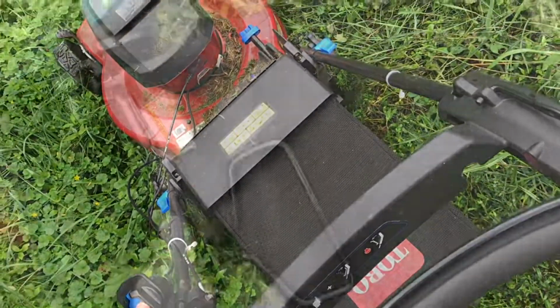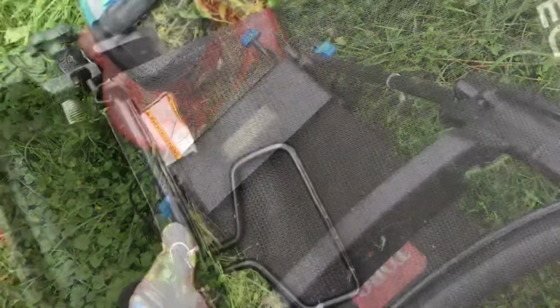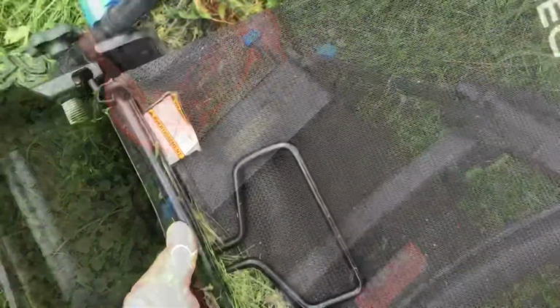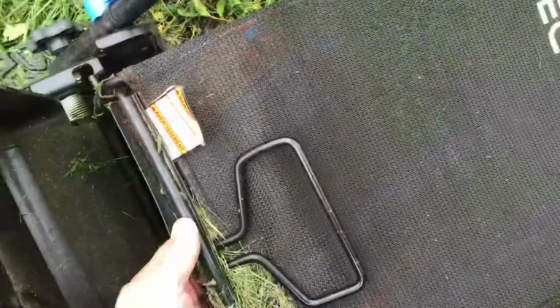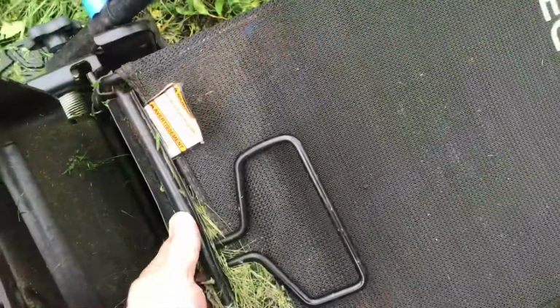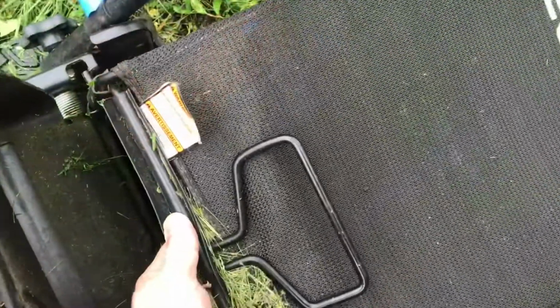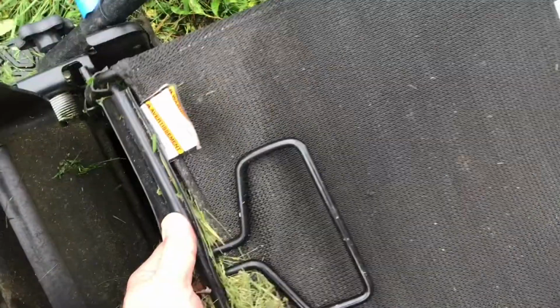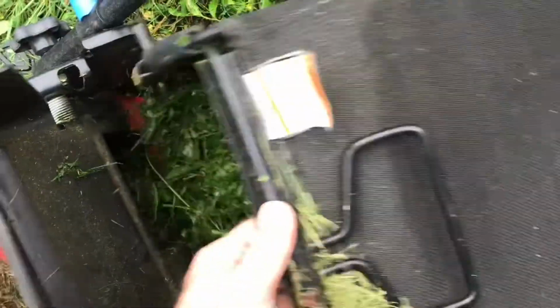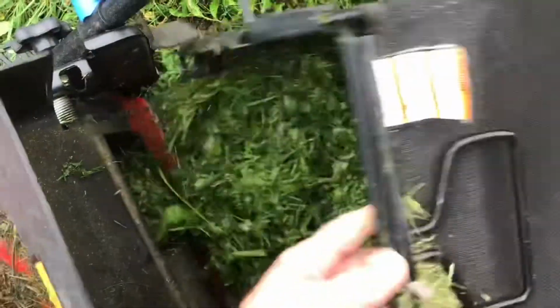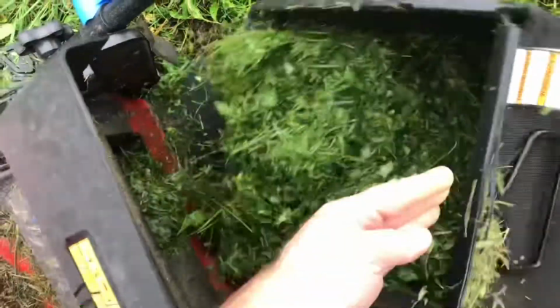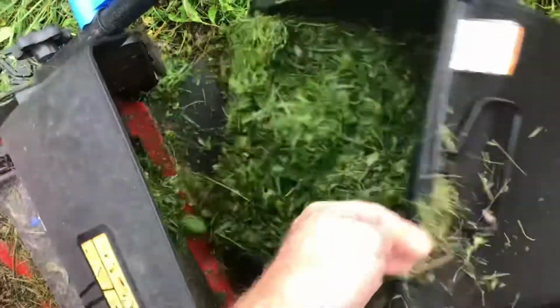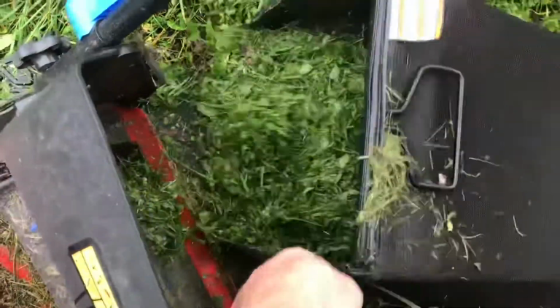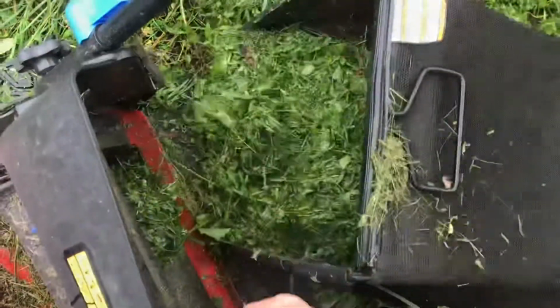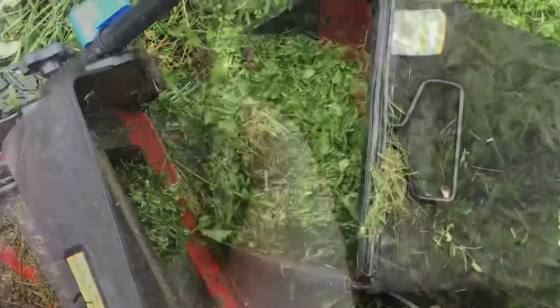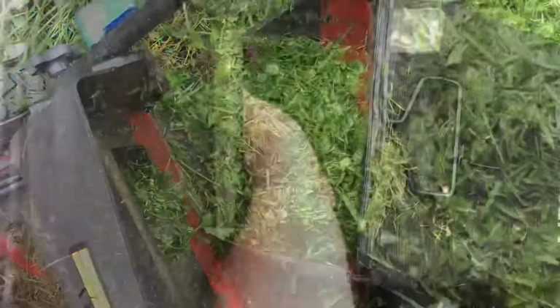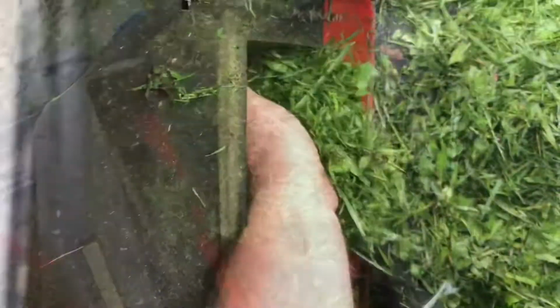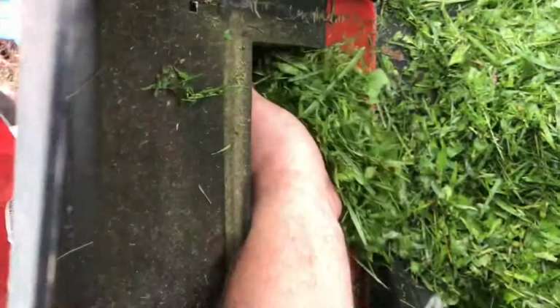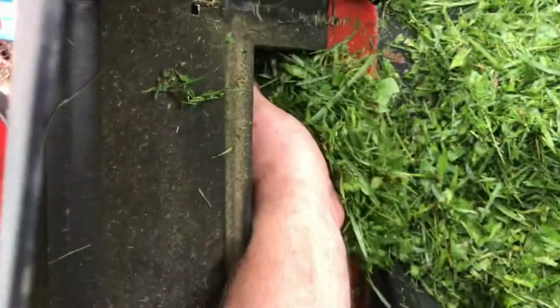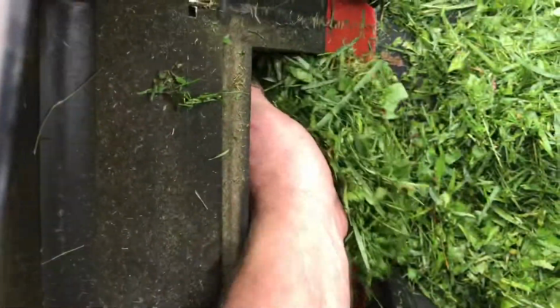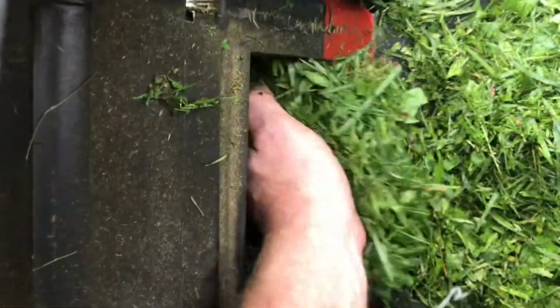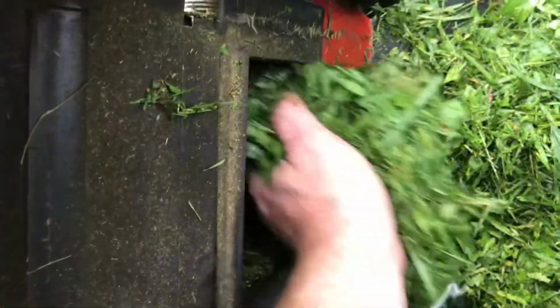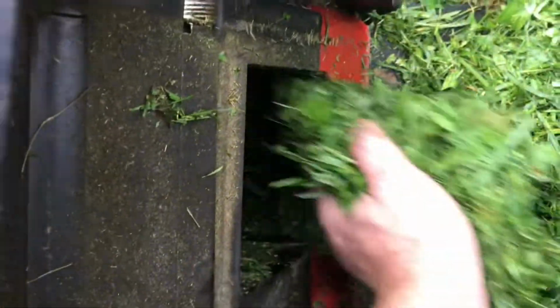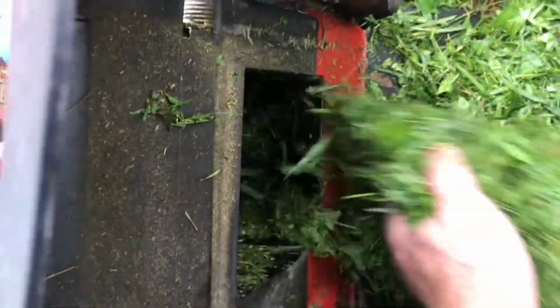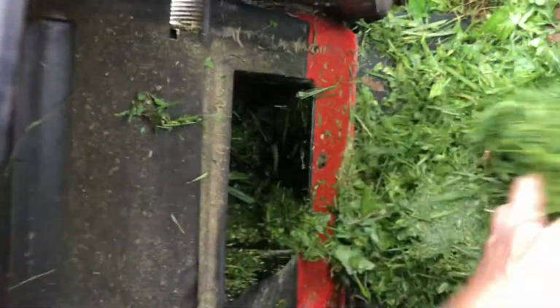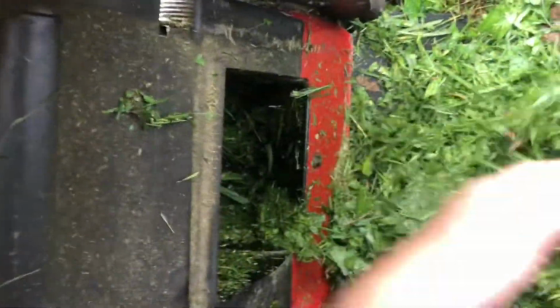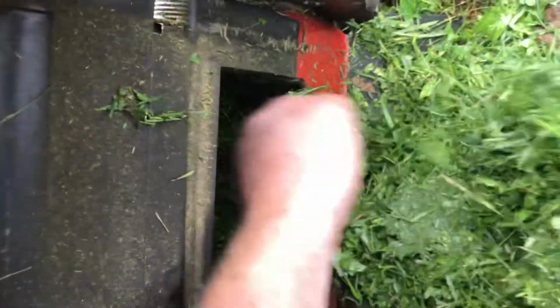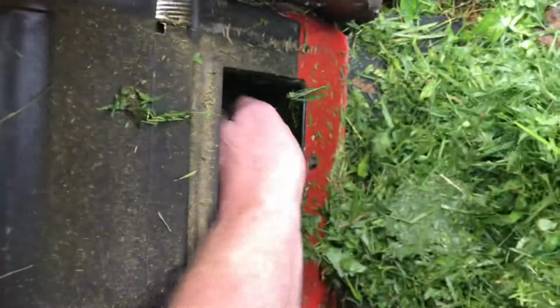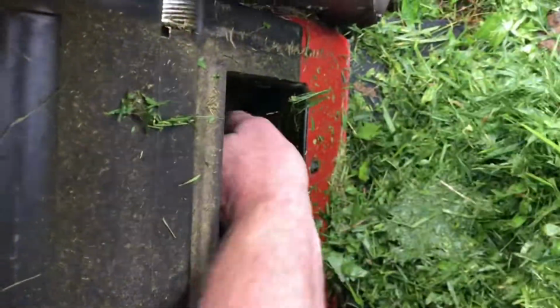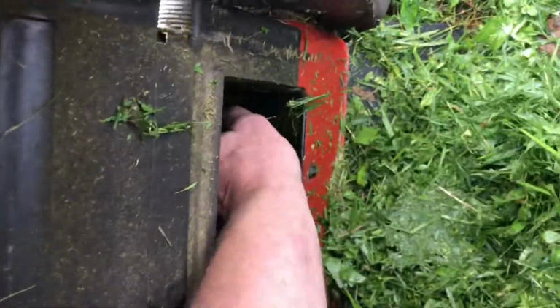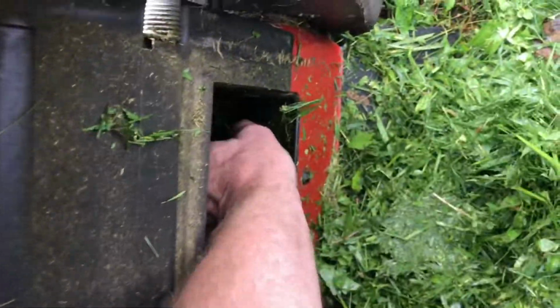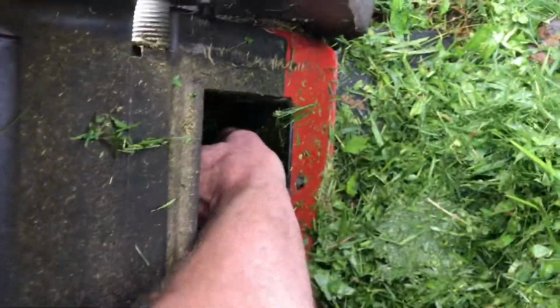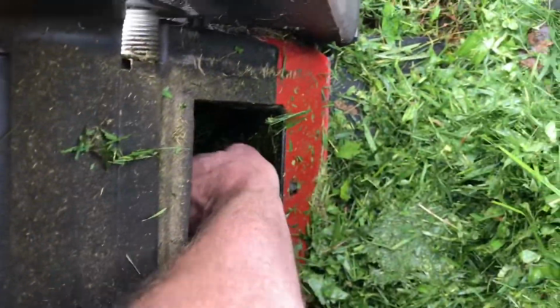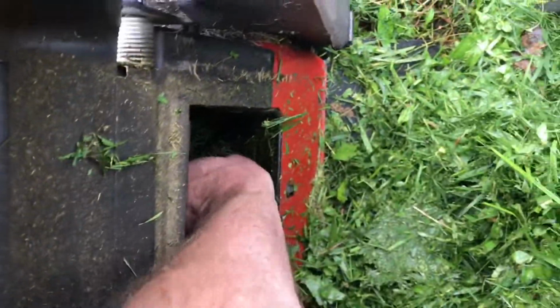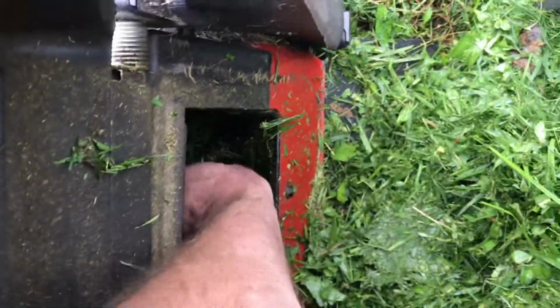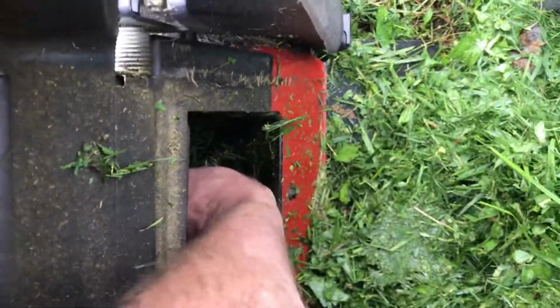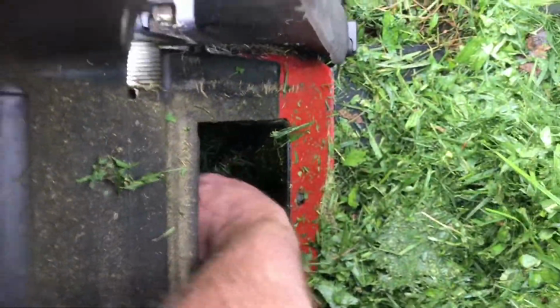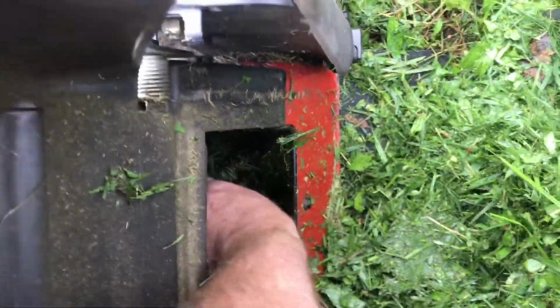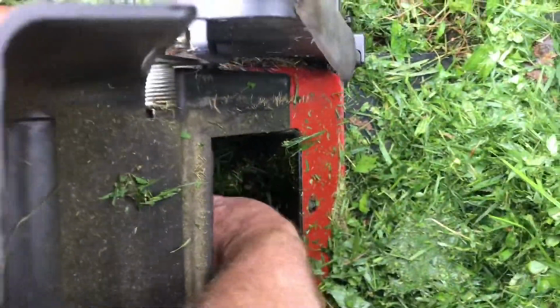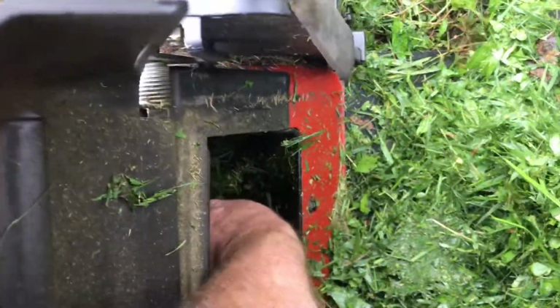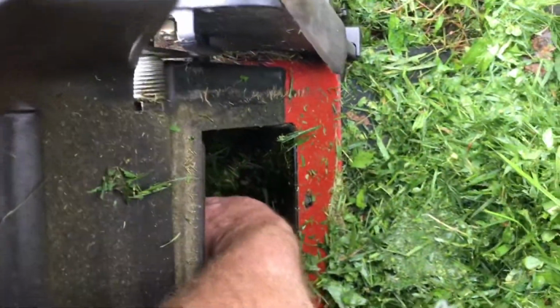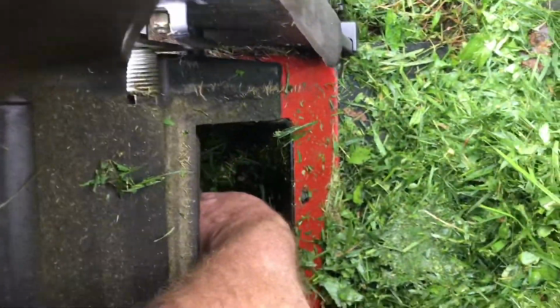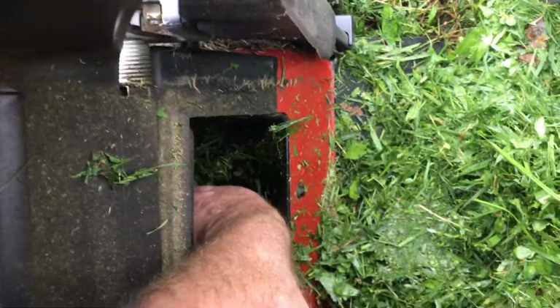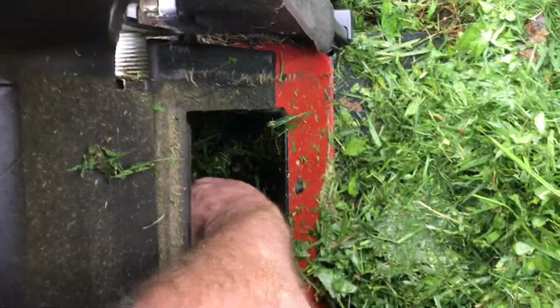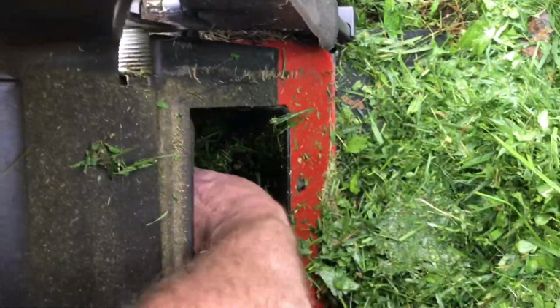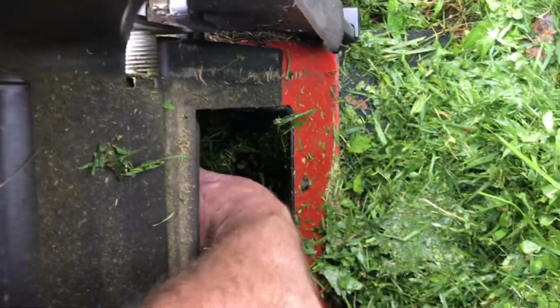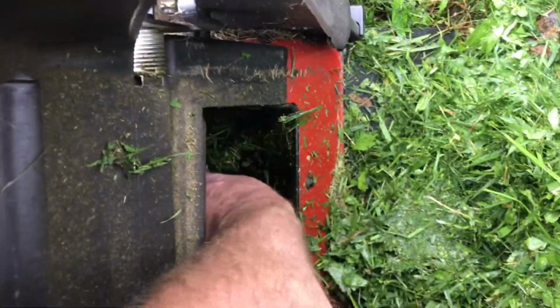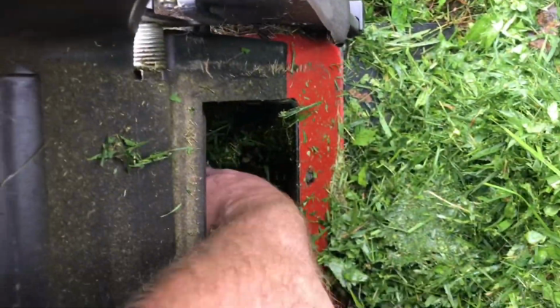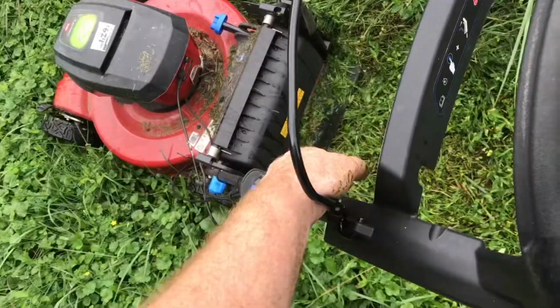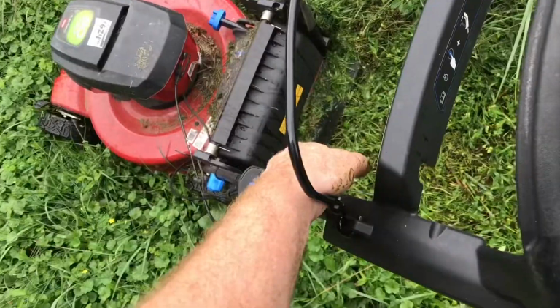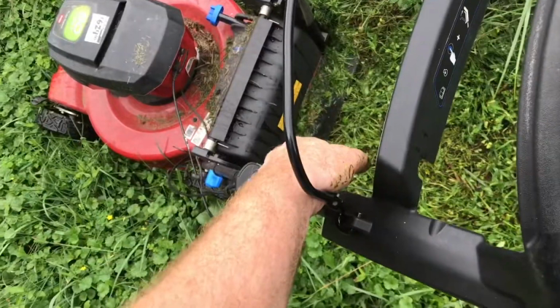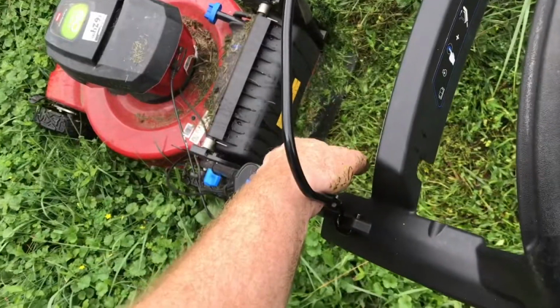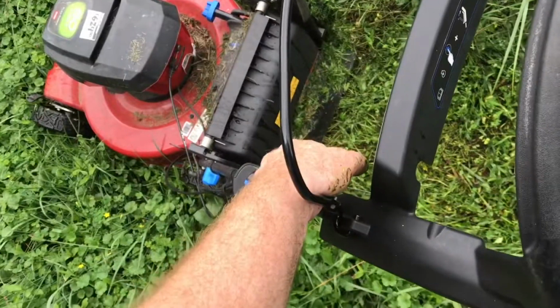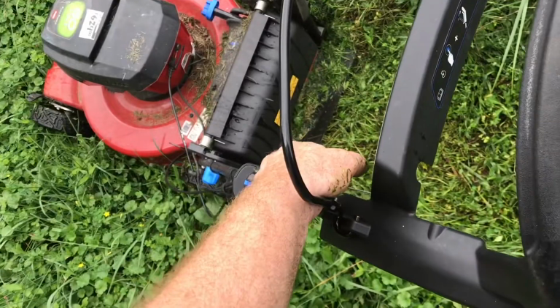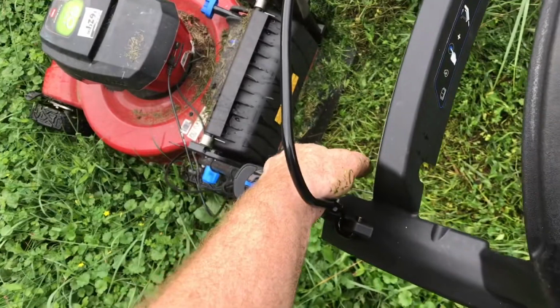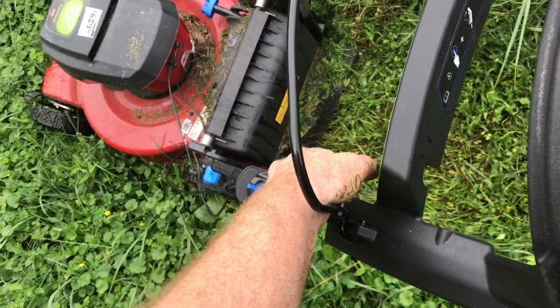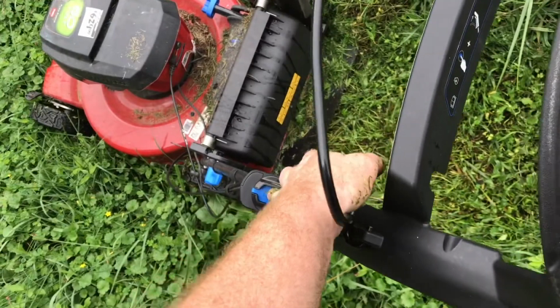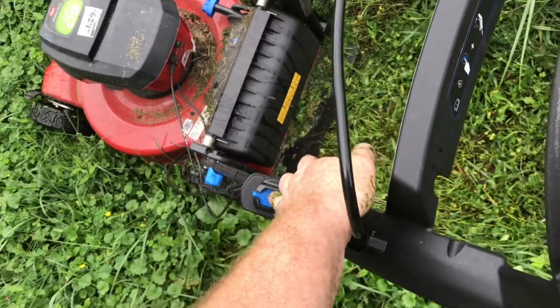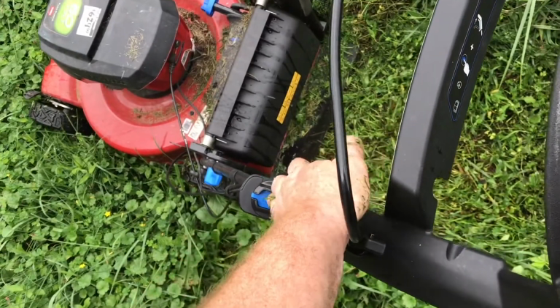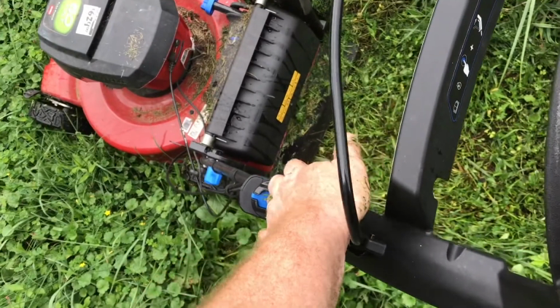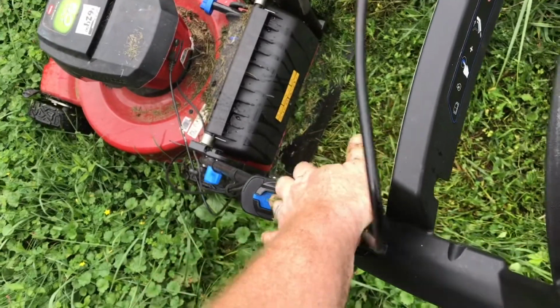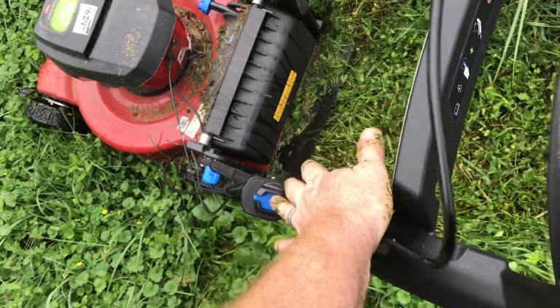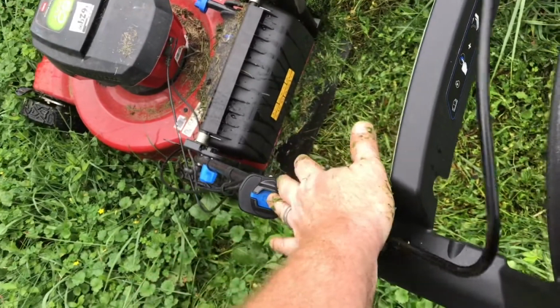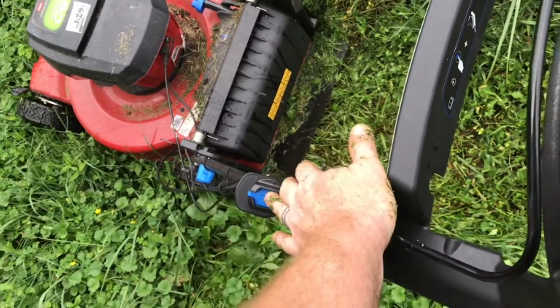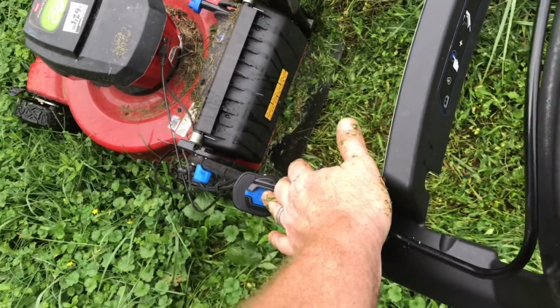We'll remove the bag and clear it out — you can see there's a lot in there. It's packed in tight. With the bag off, we'll restart it.